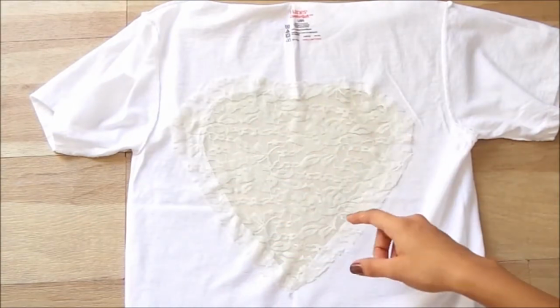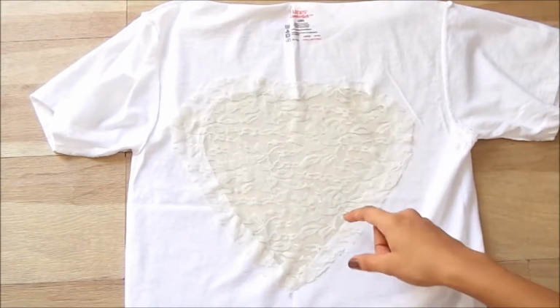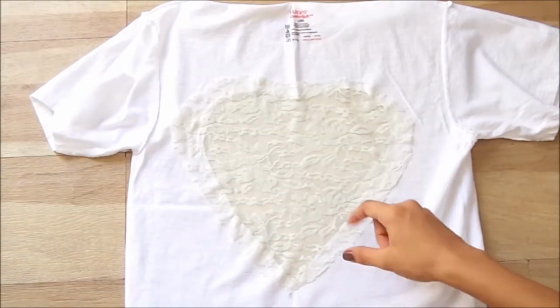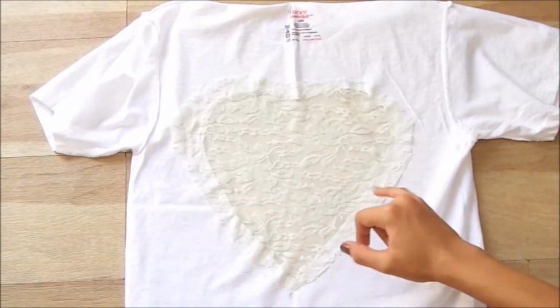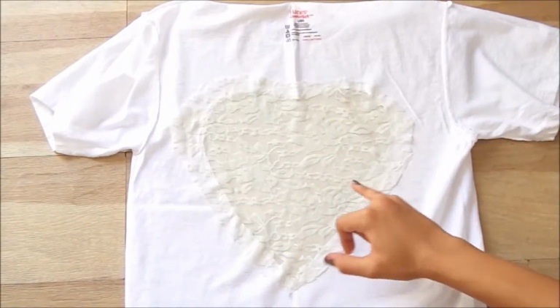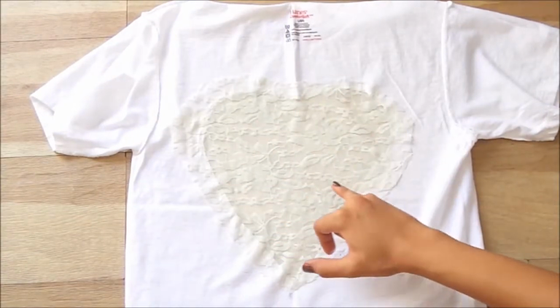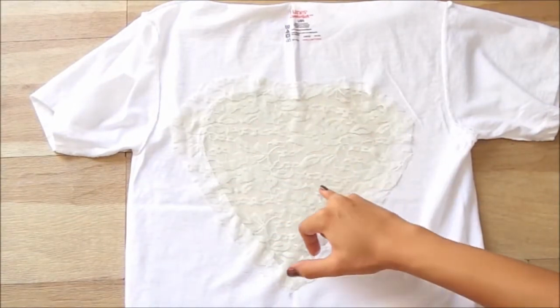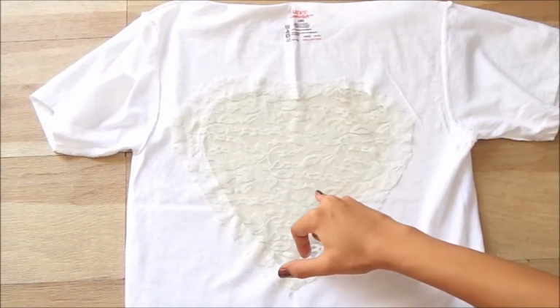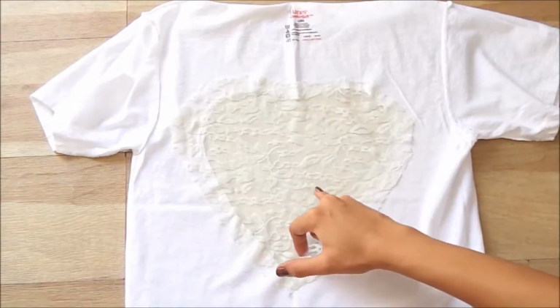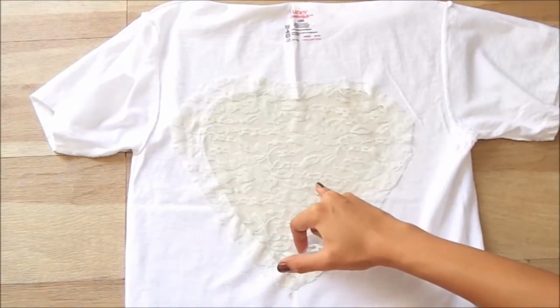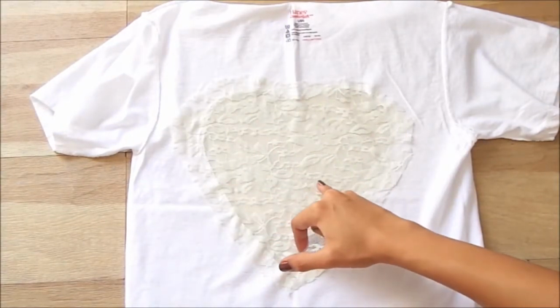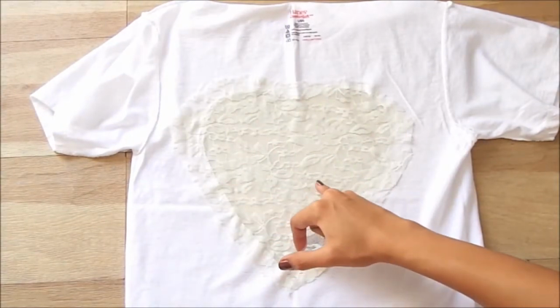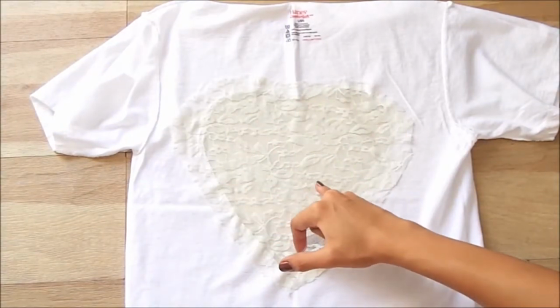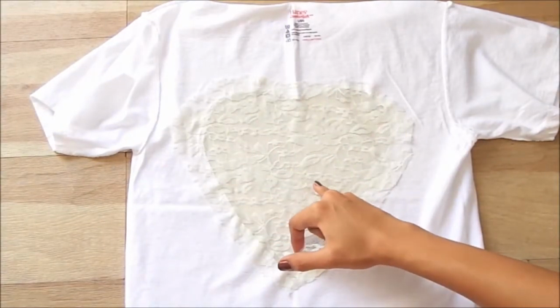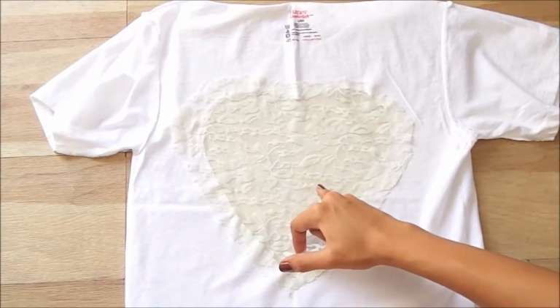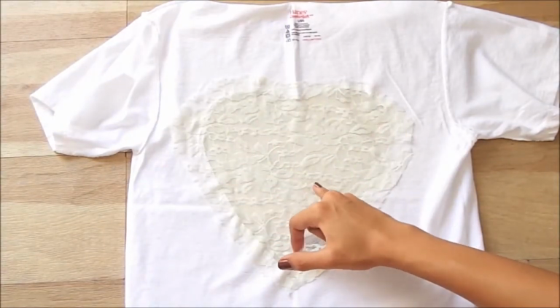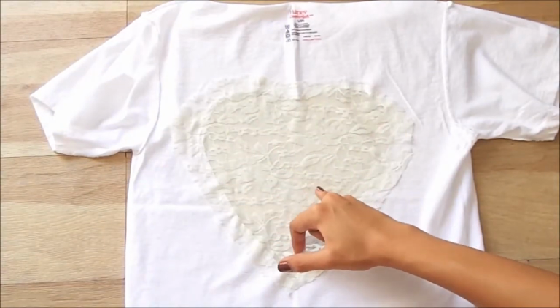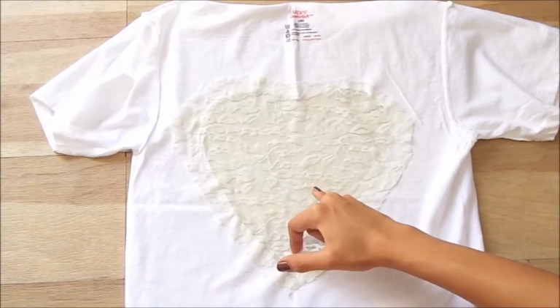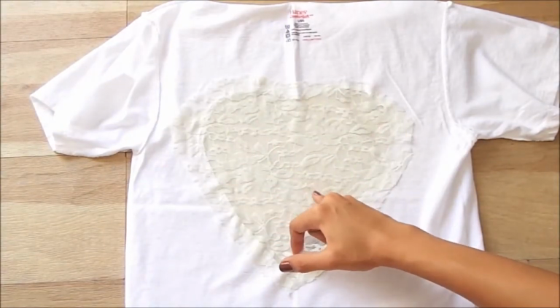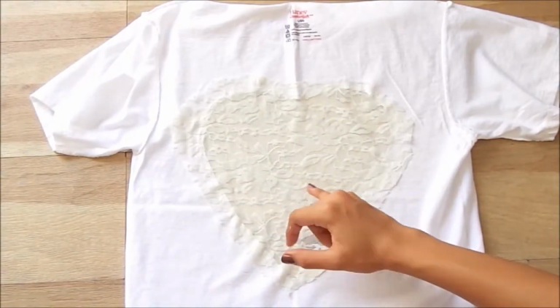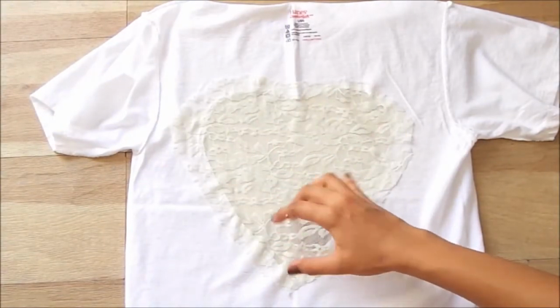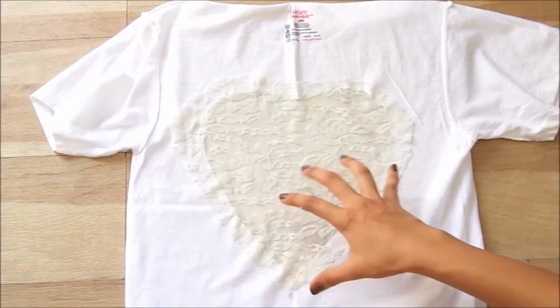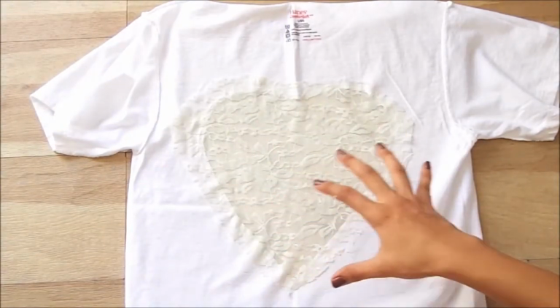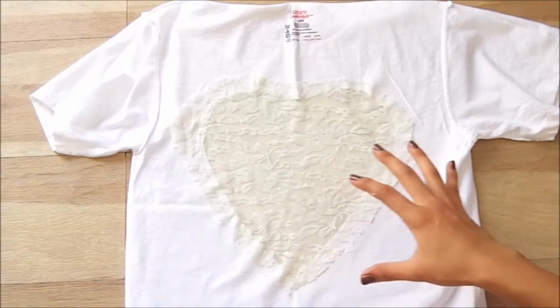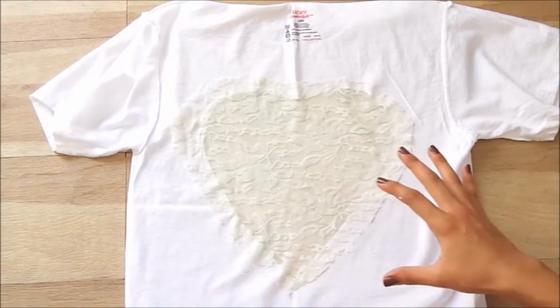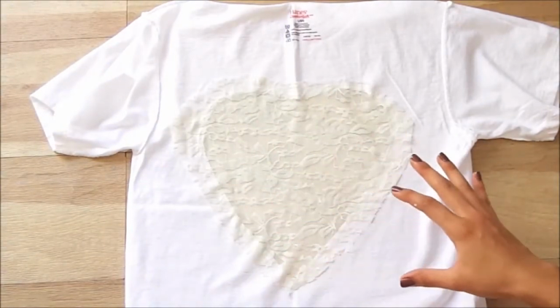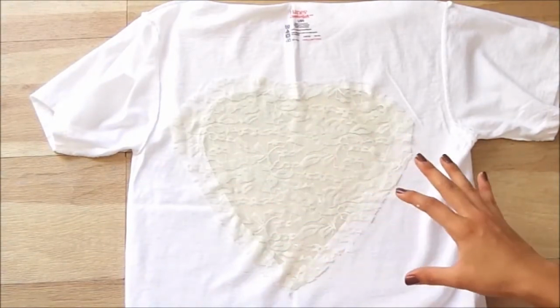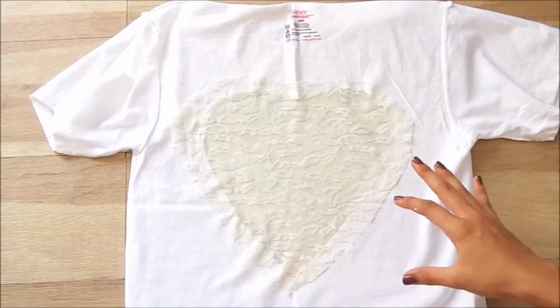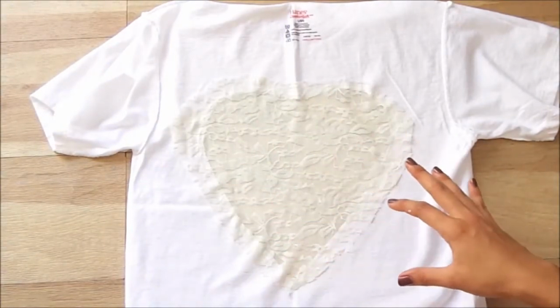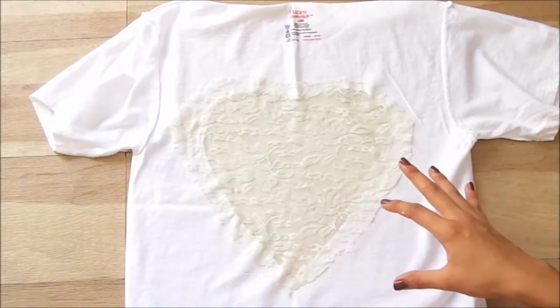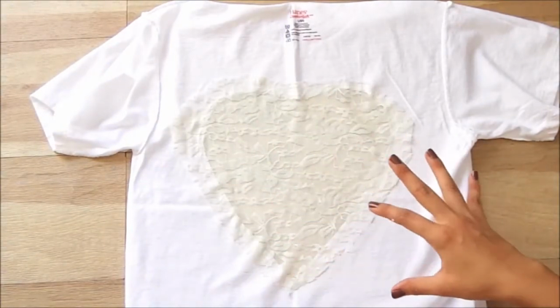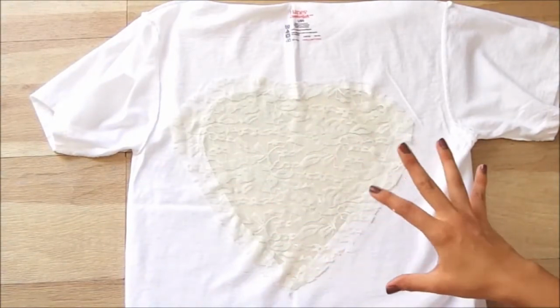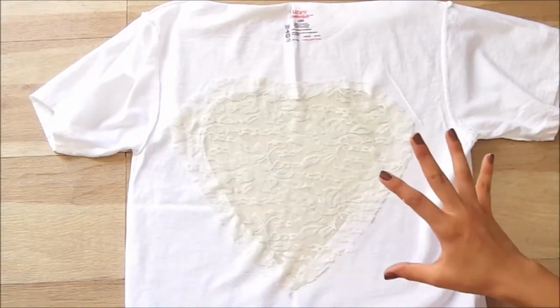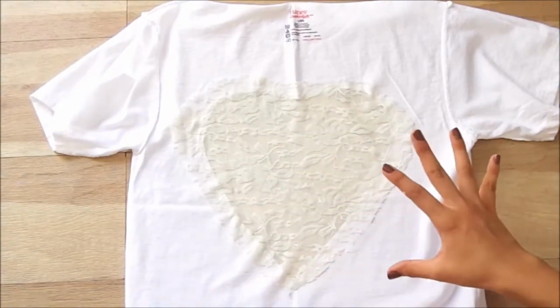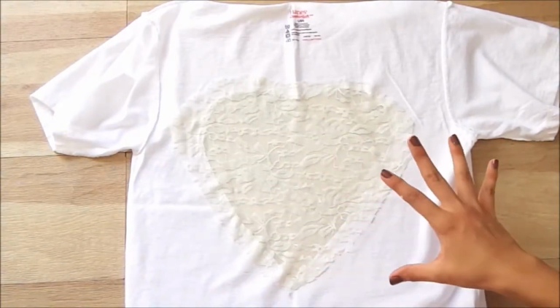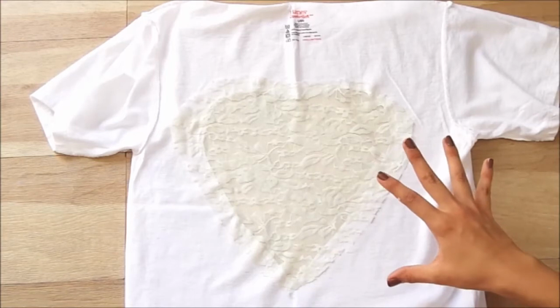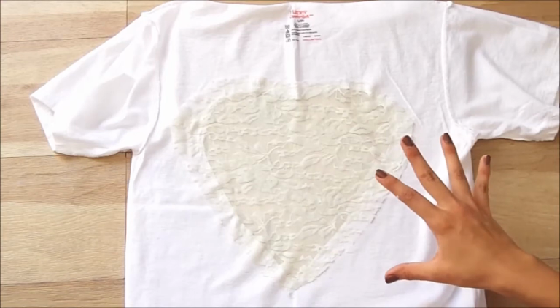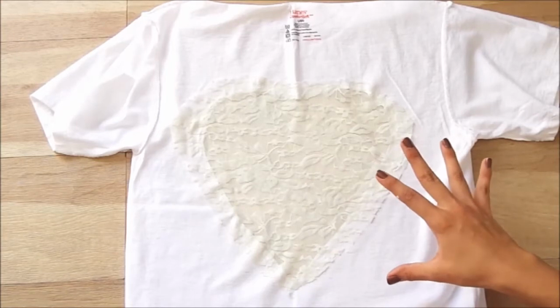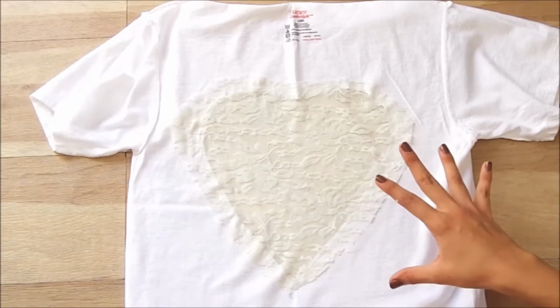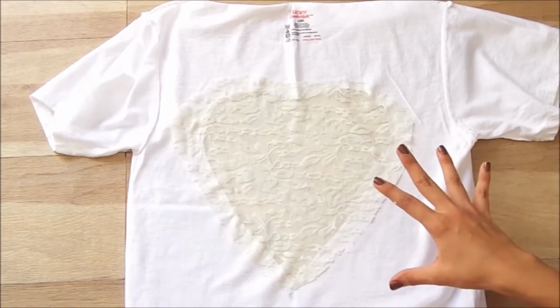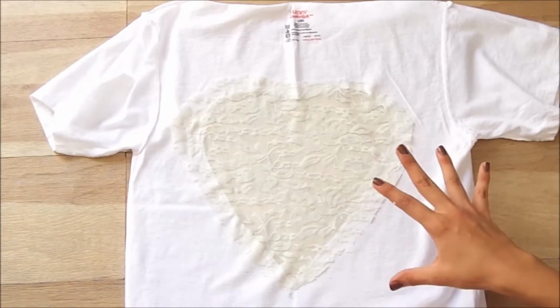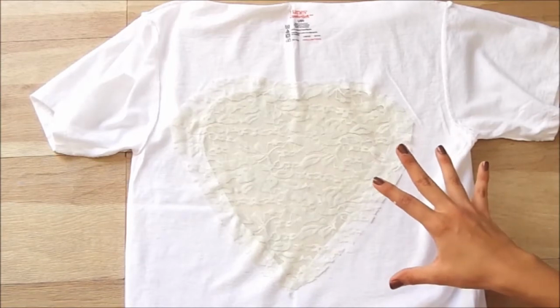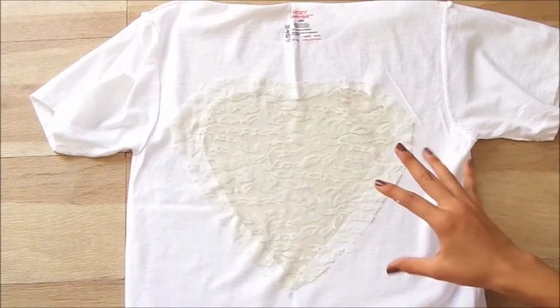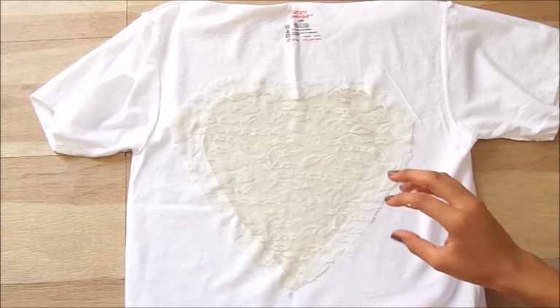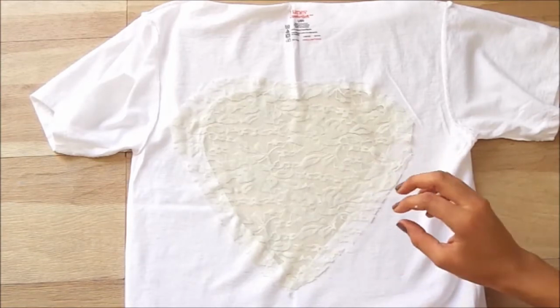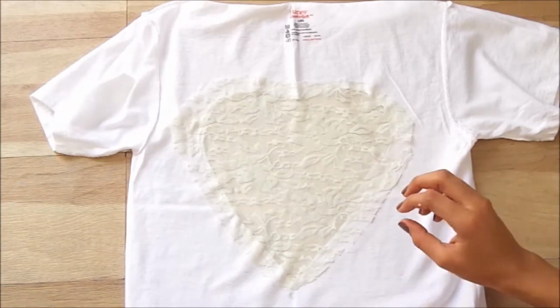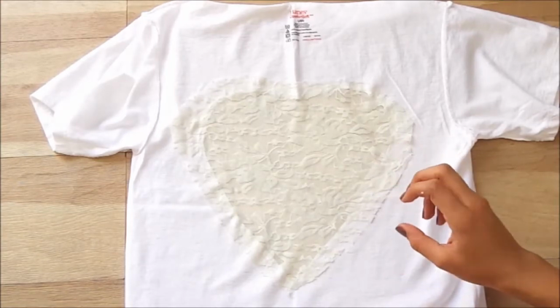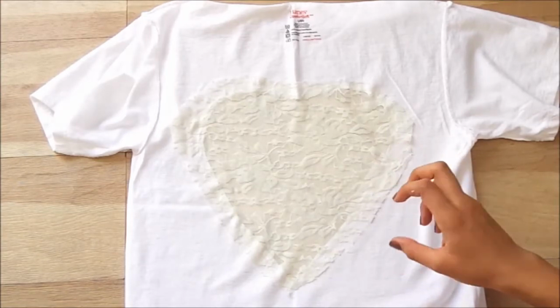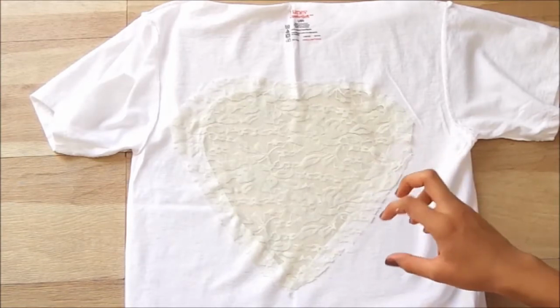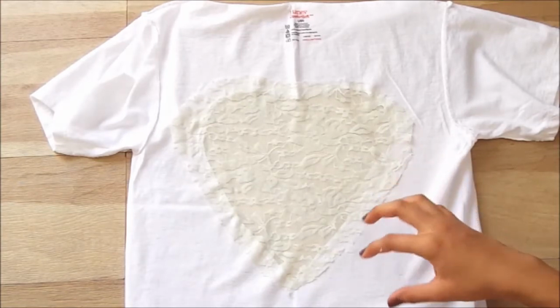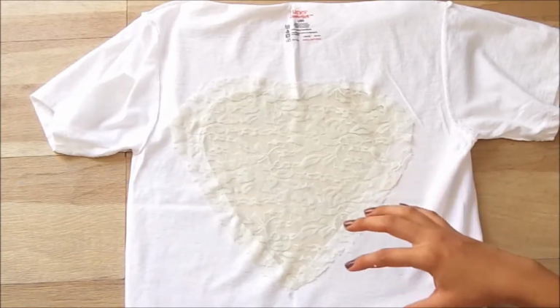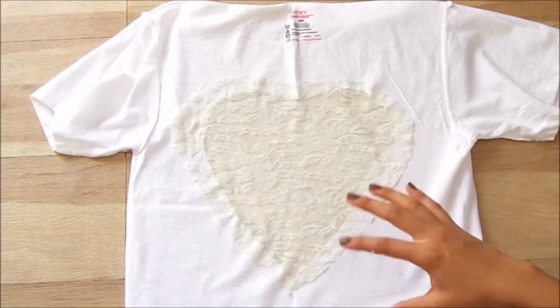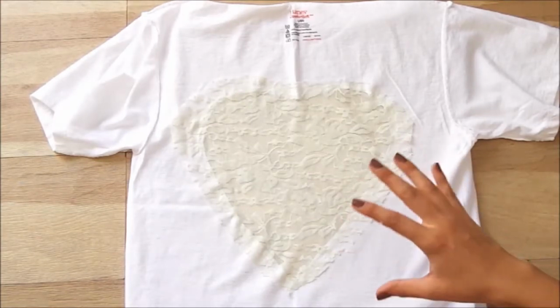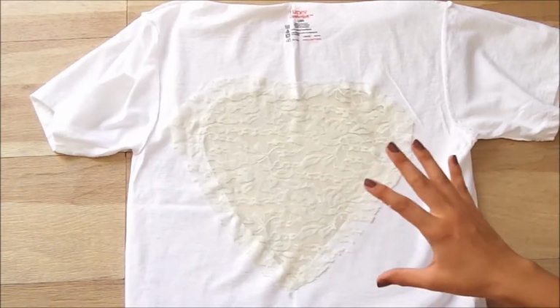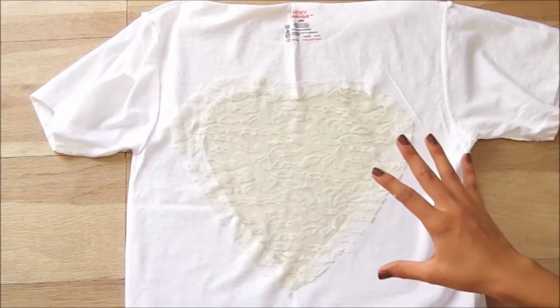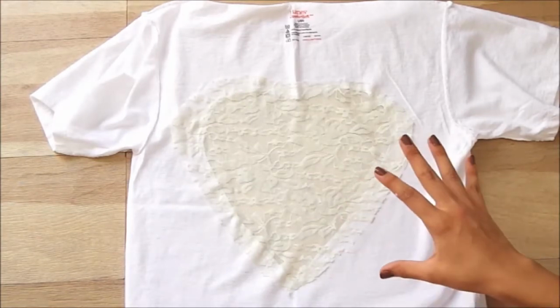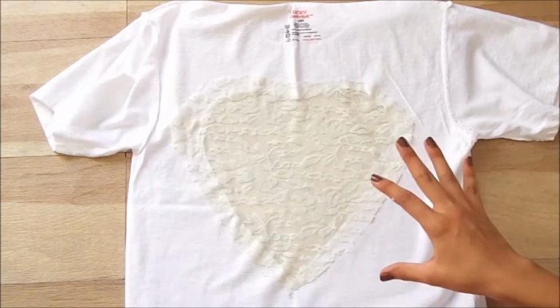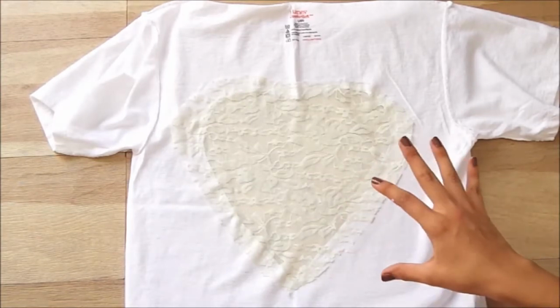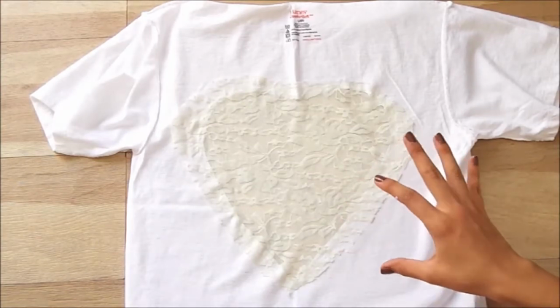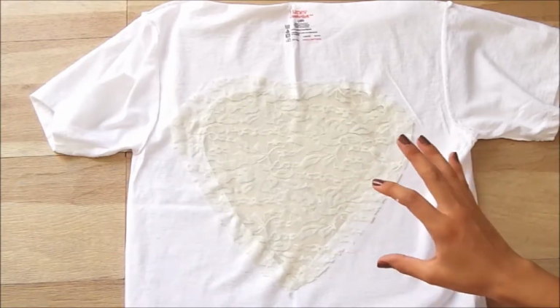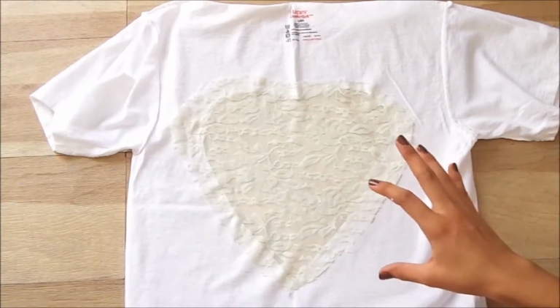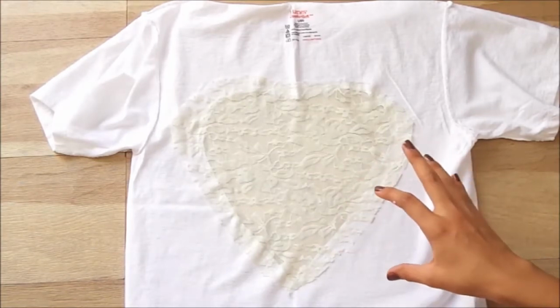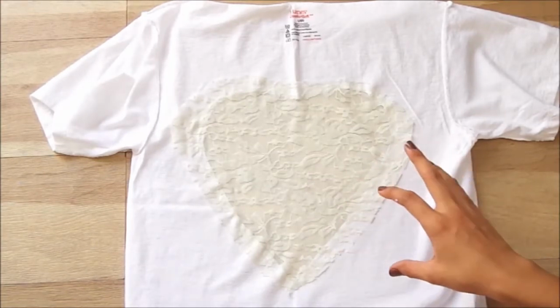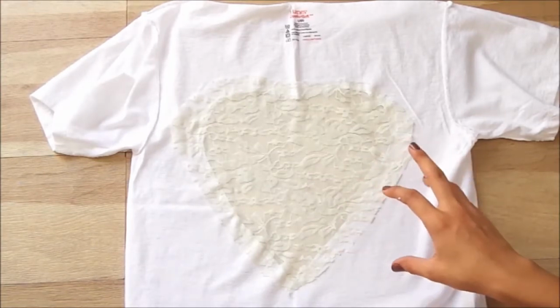Once you have your lace on the back of the shirt, you just let it dry overnight.